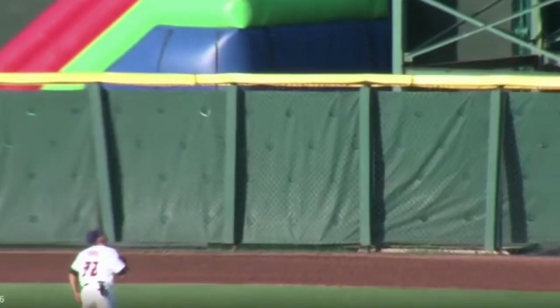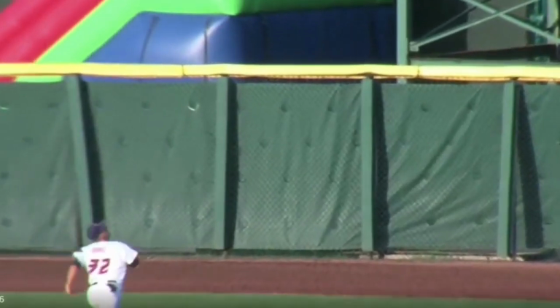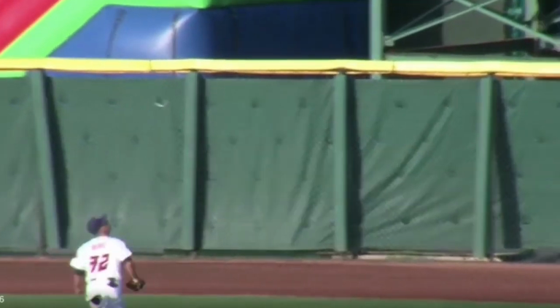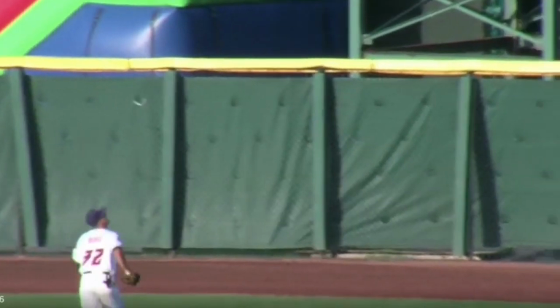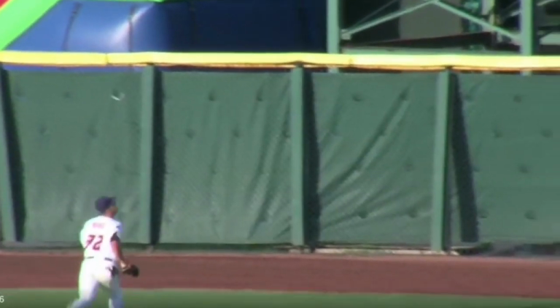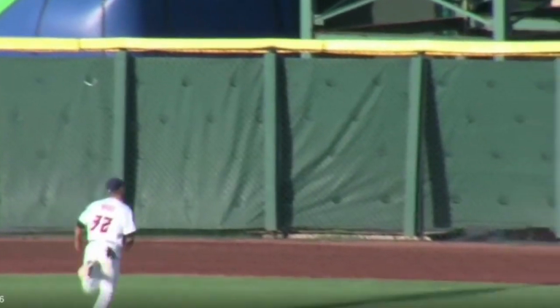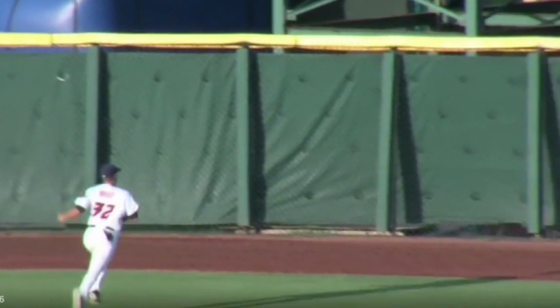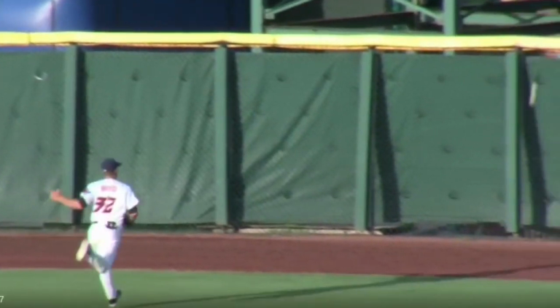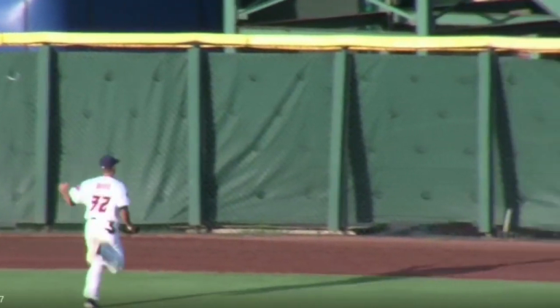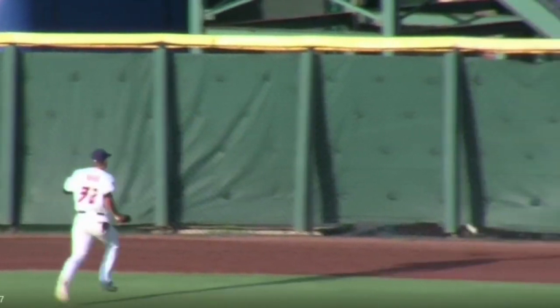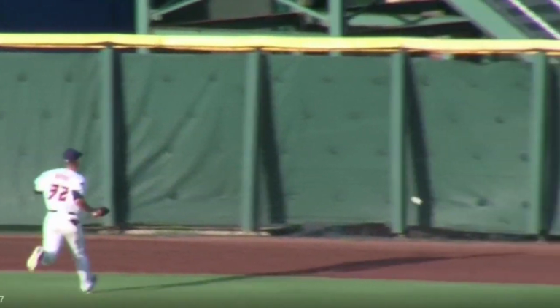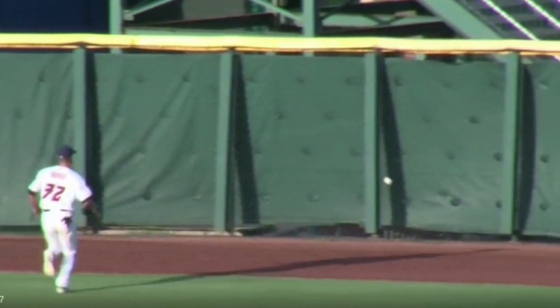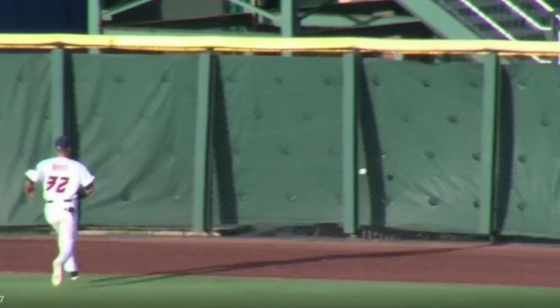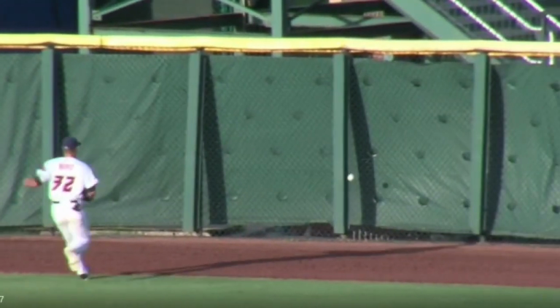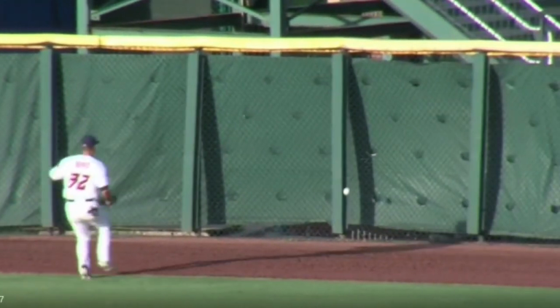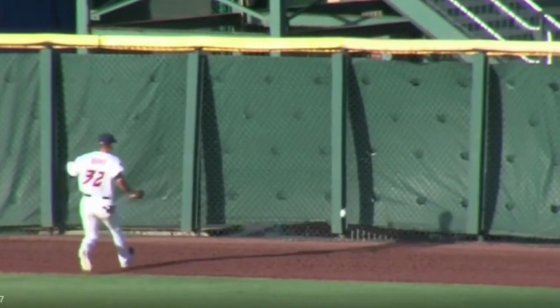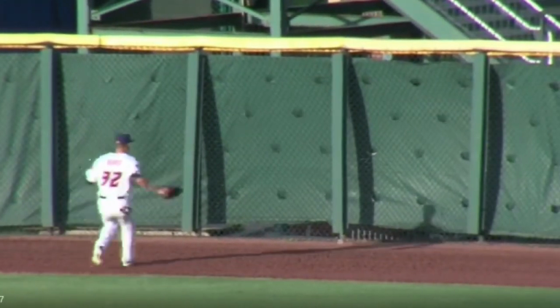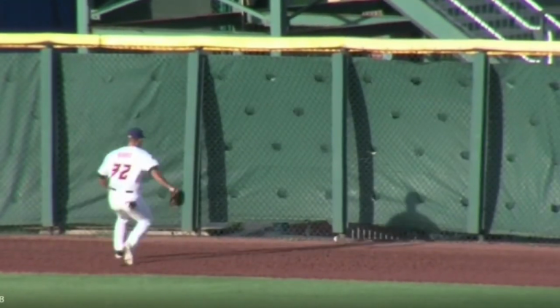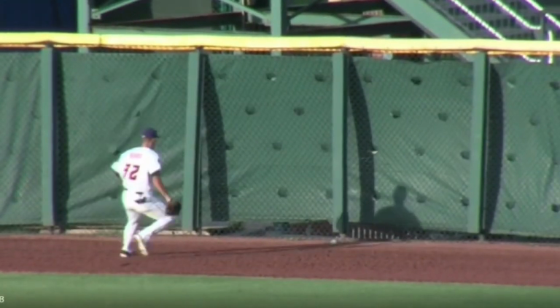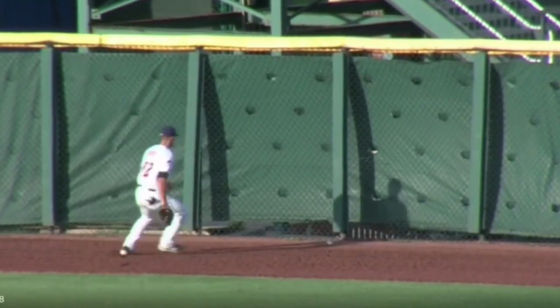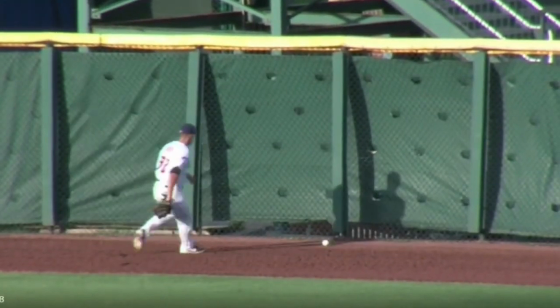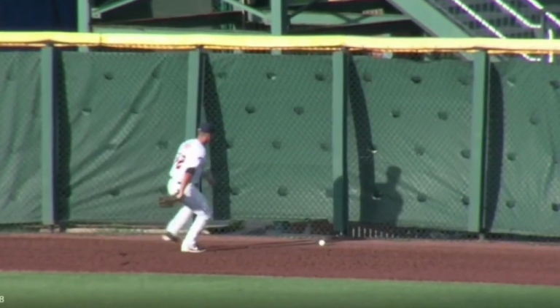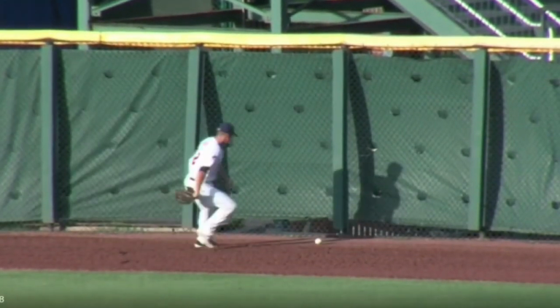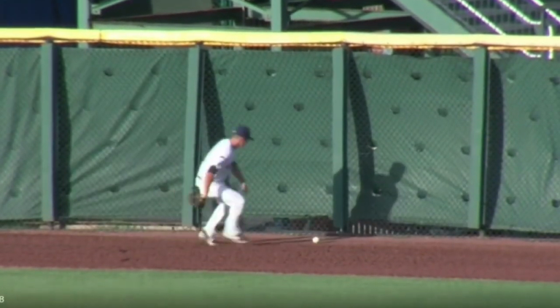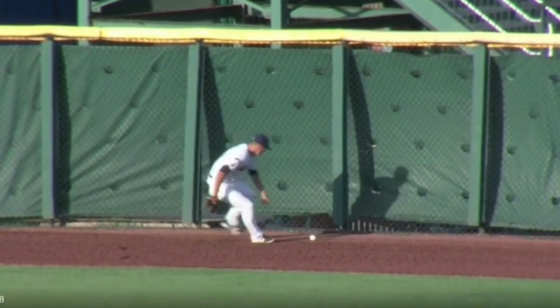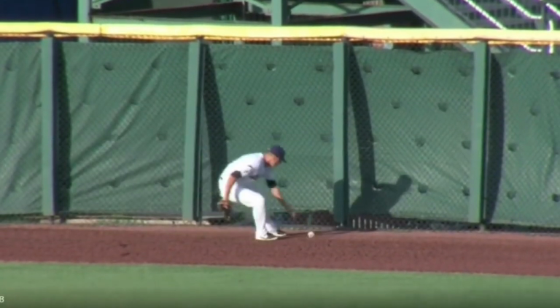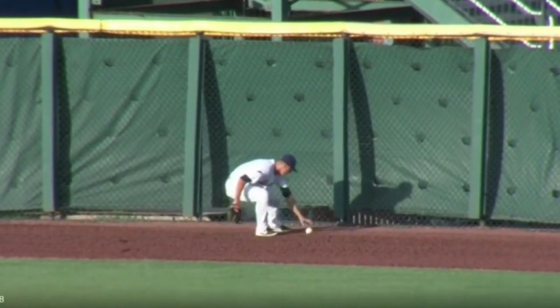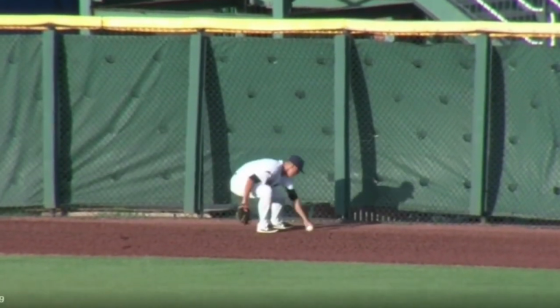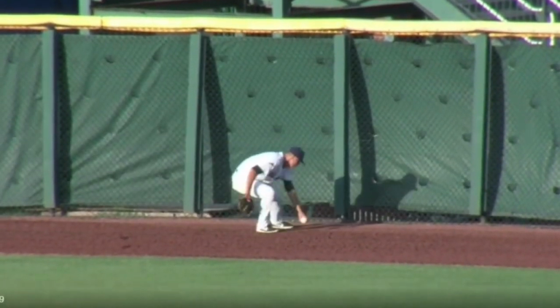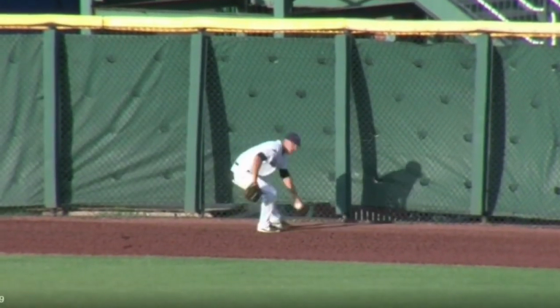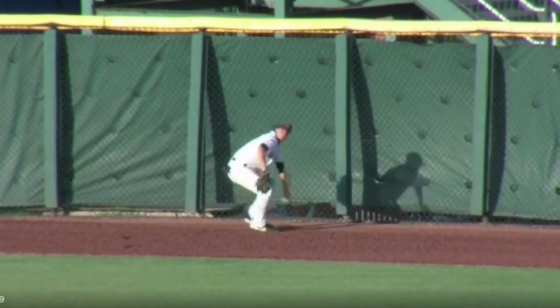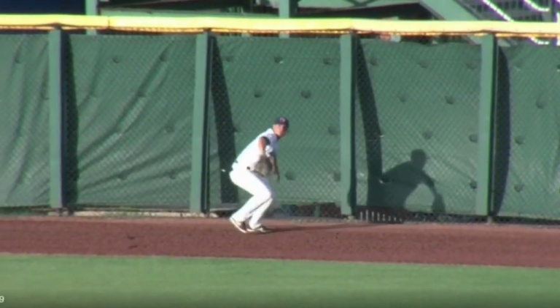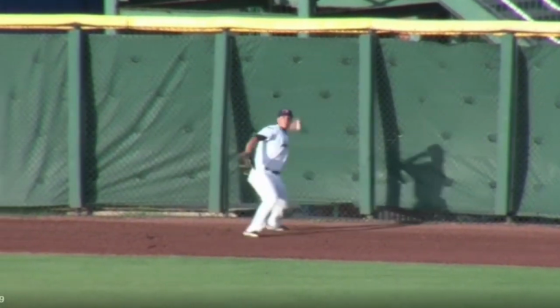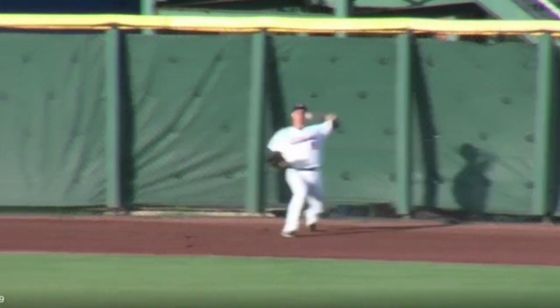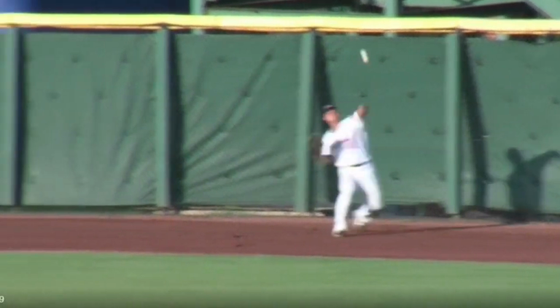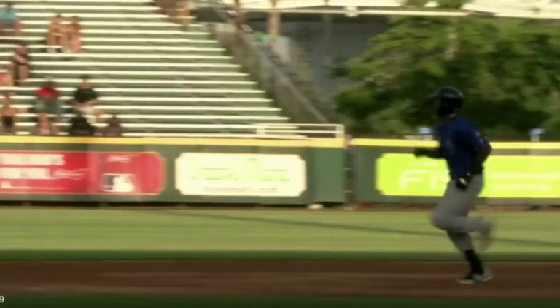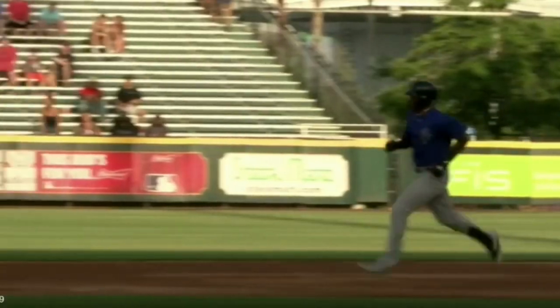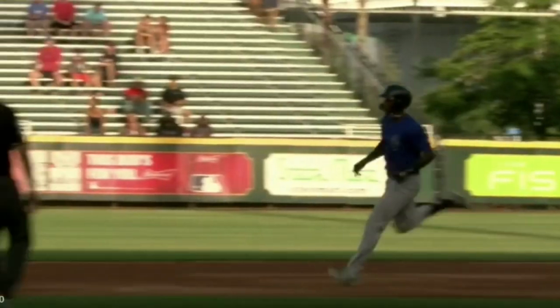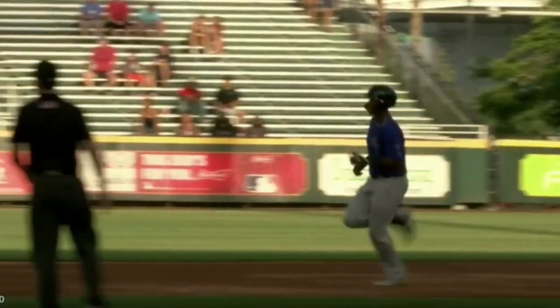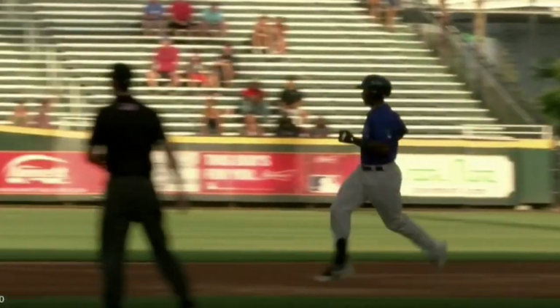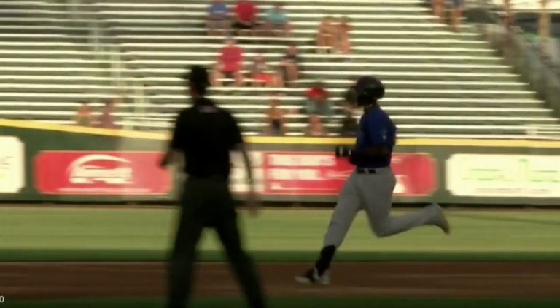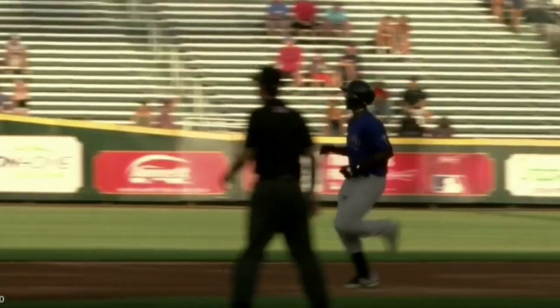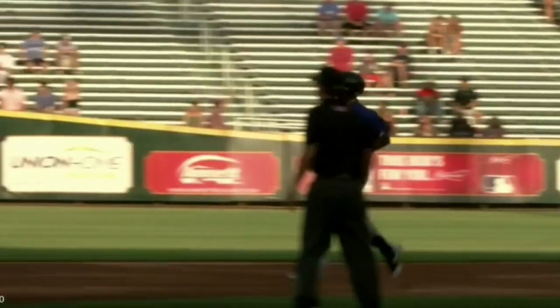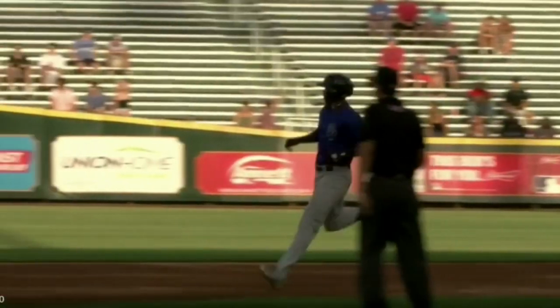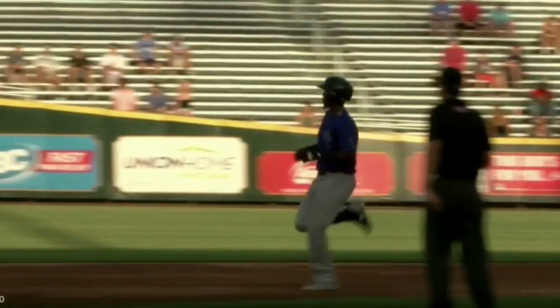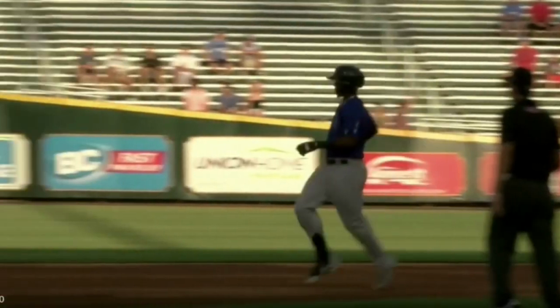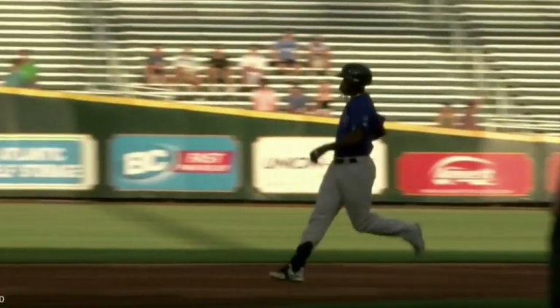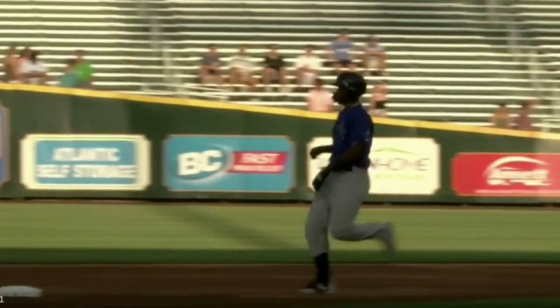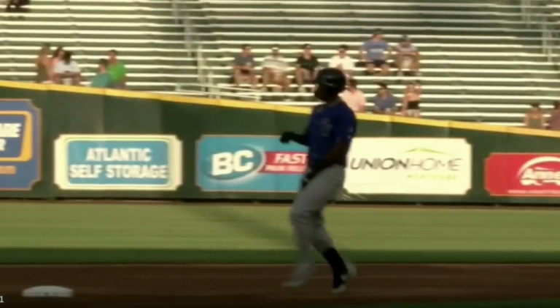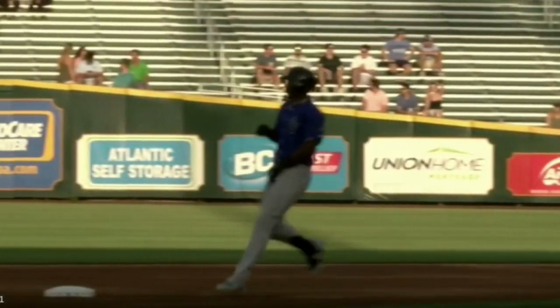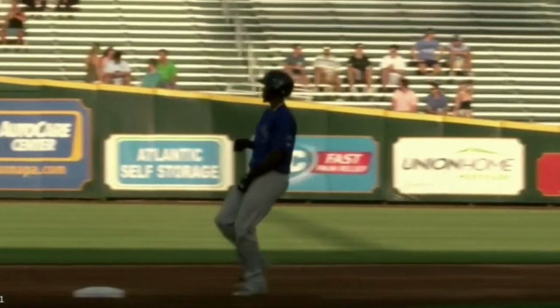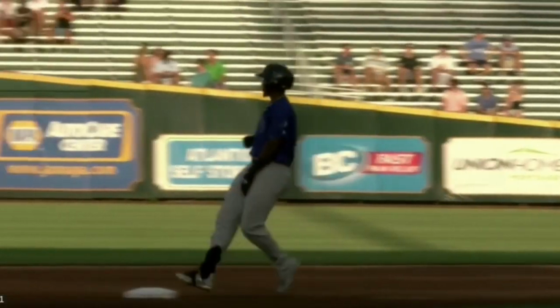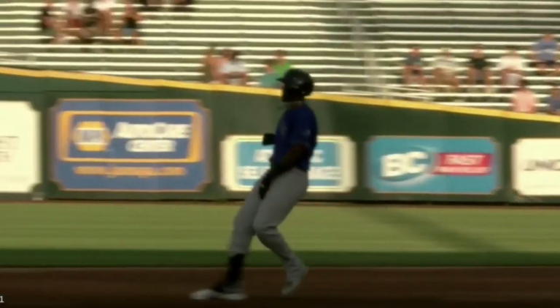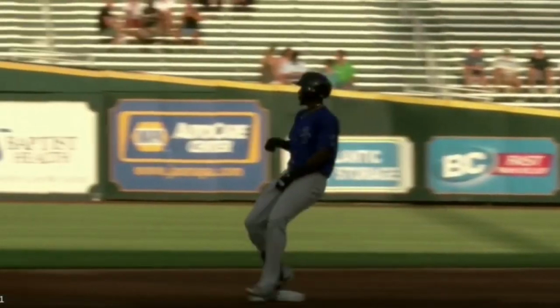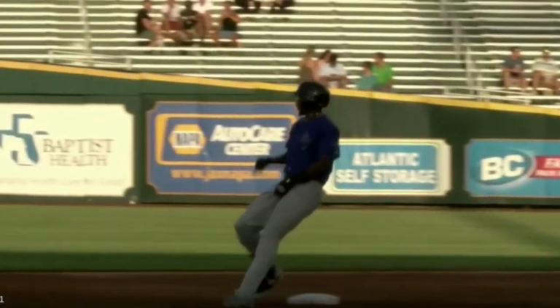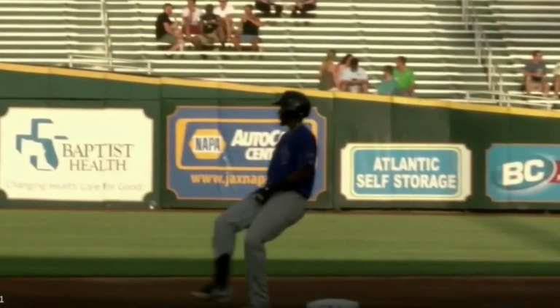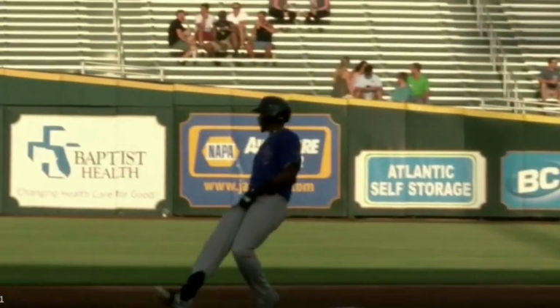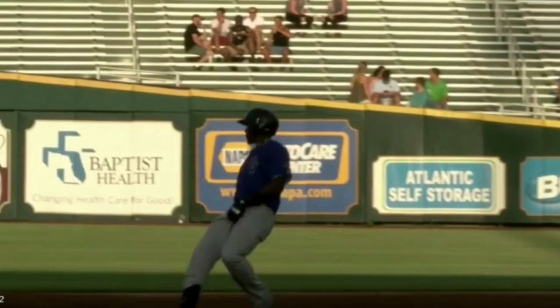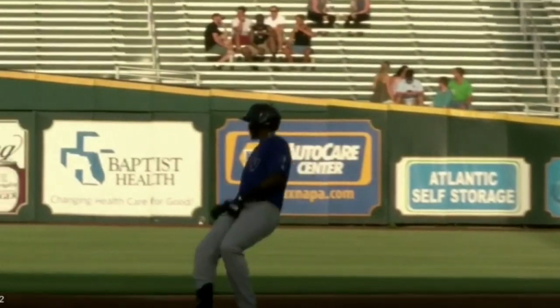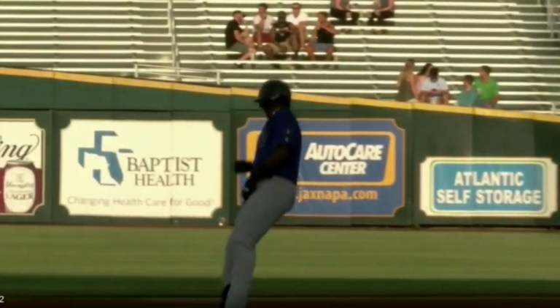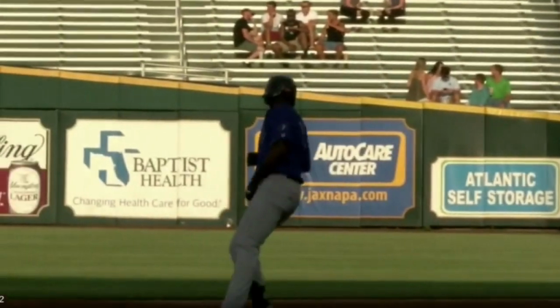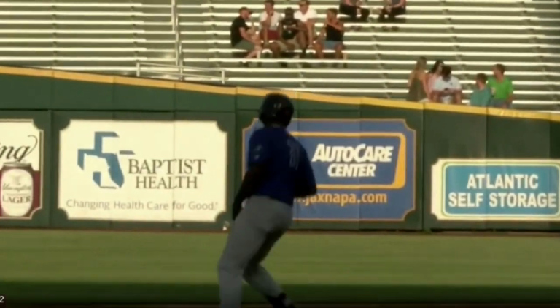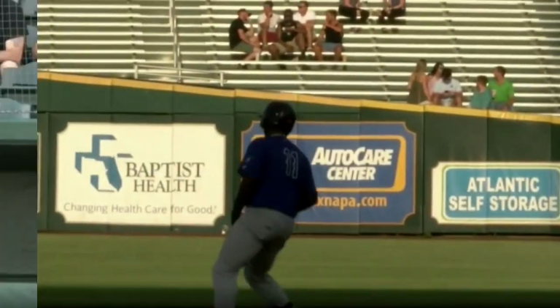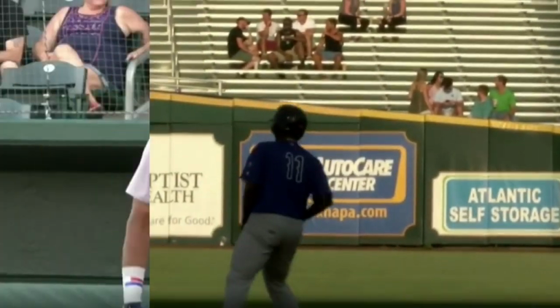Diaz hits this high, all the way to the warning track, and it bounces up against the wall in center field. And Lohan Diaz in his first double-A.